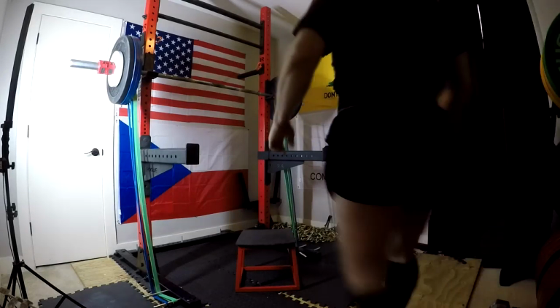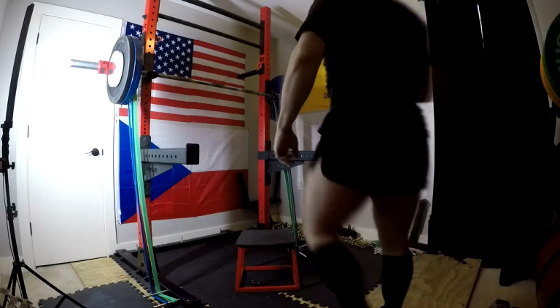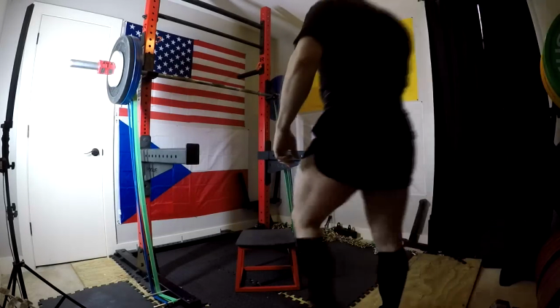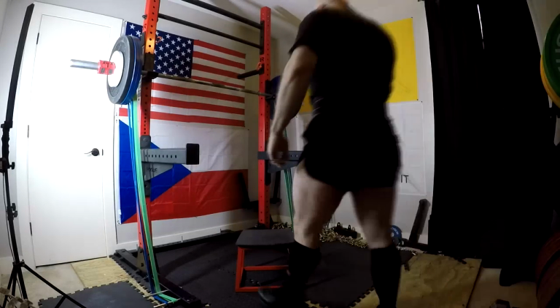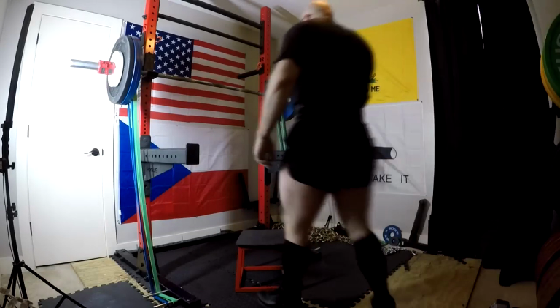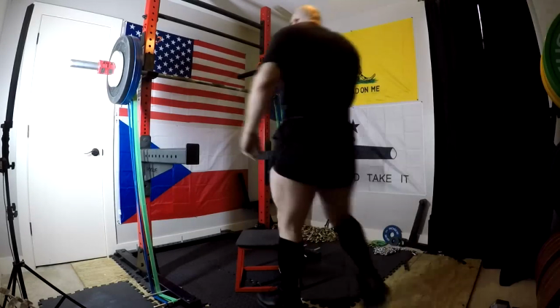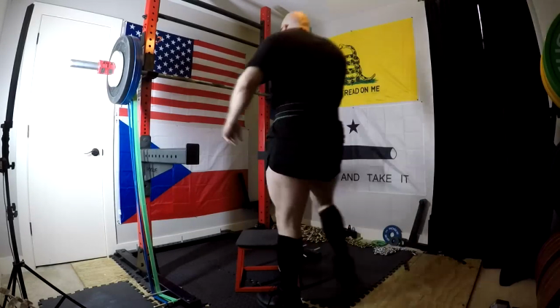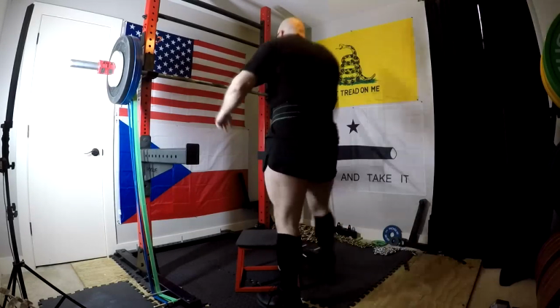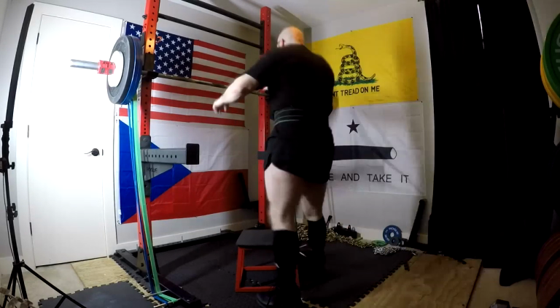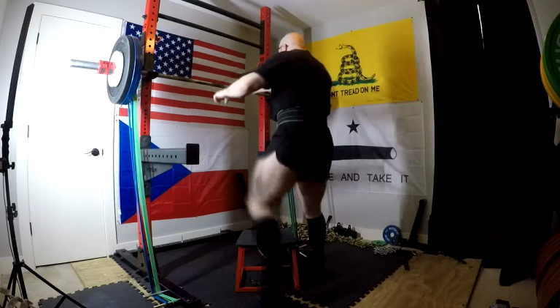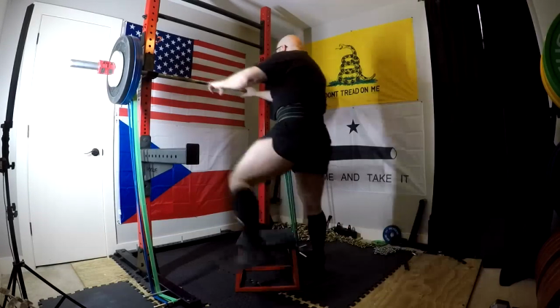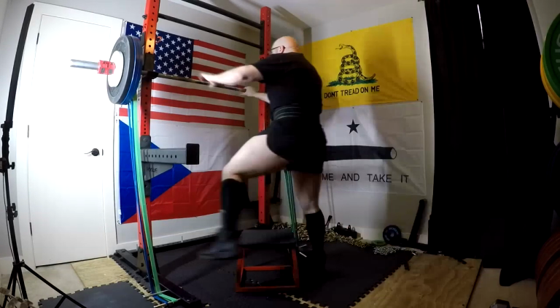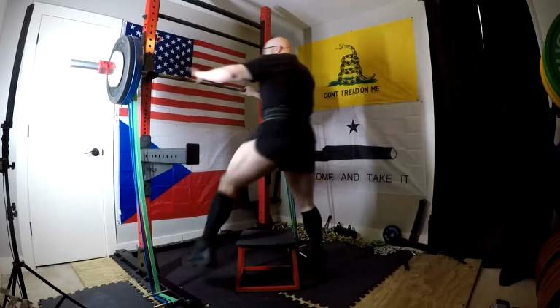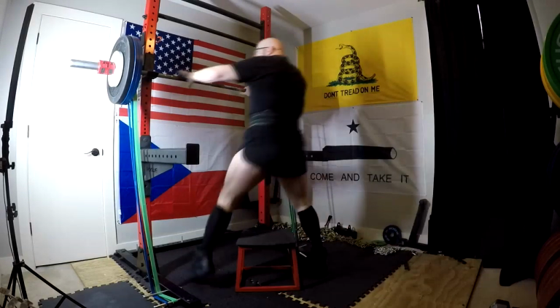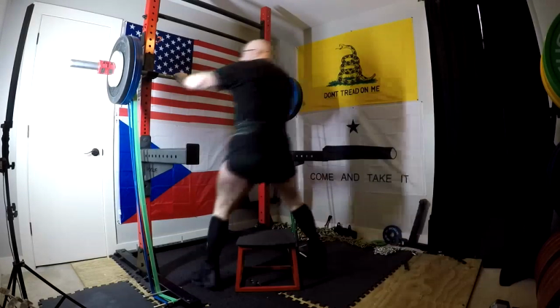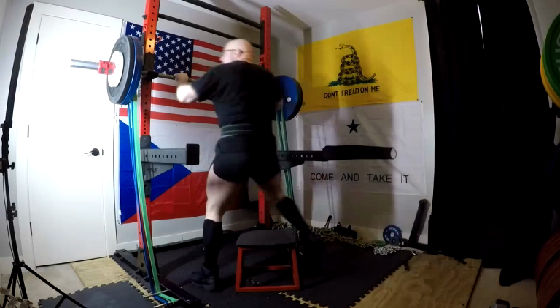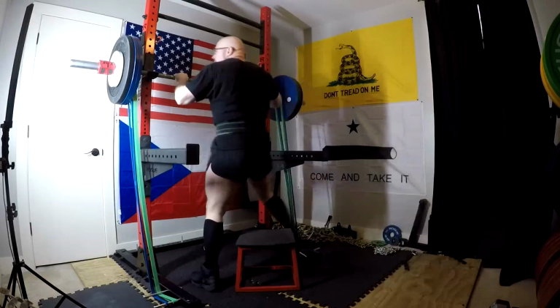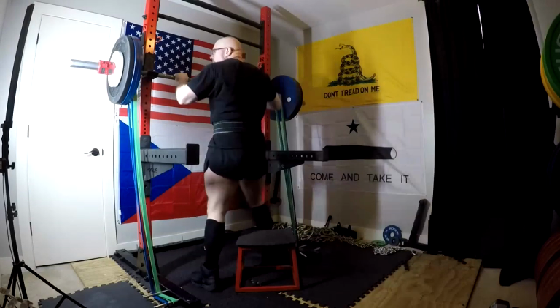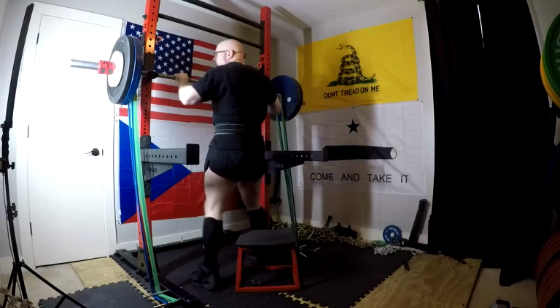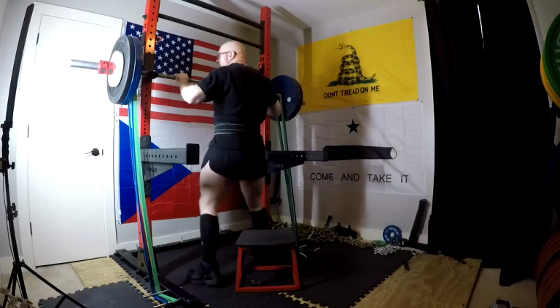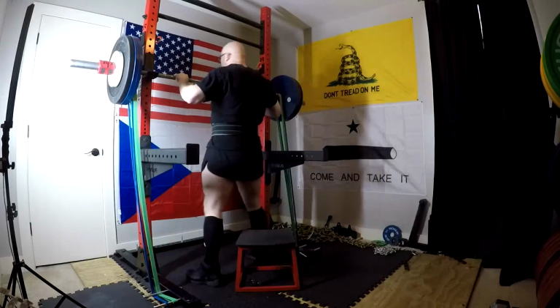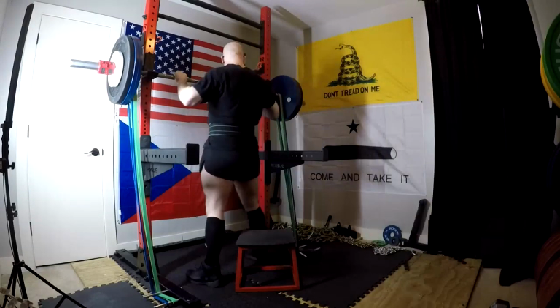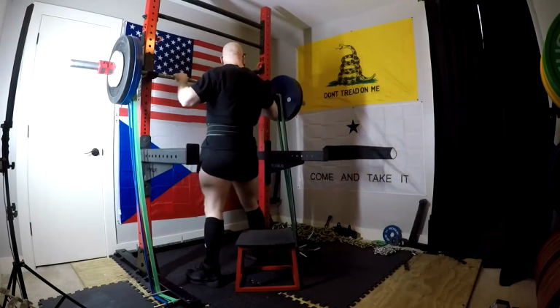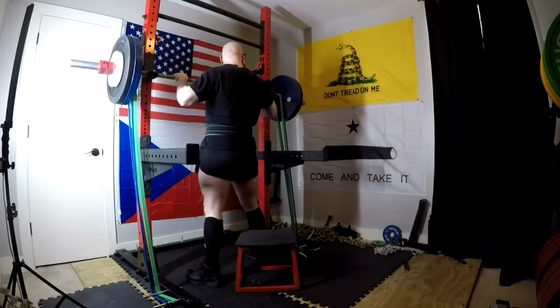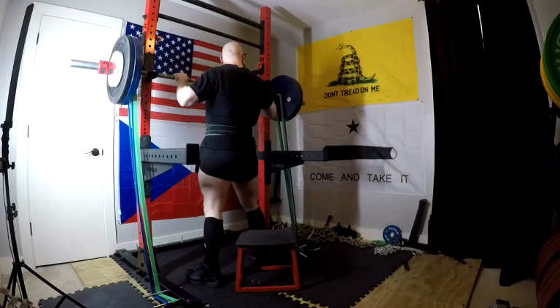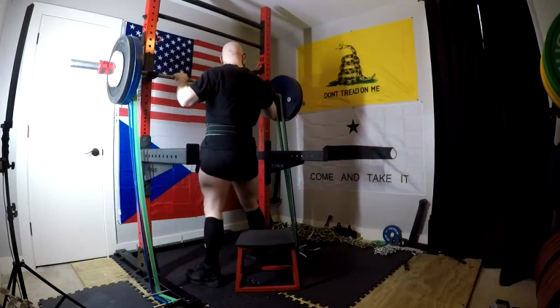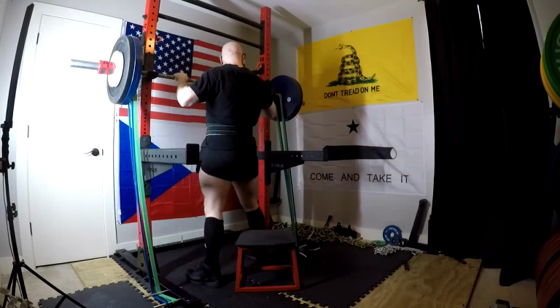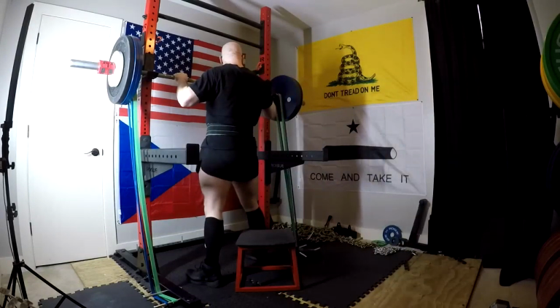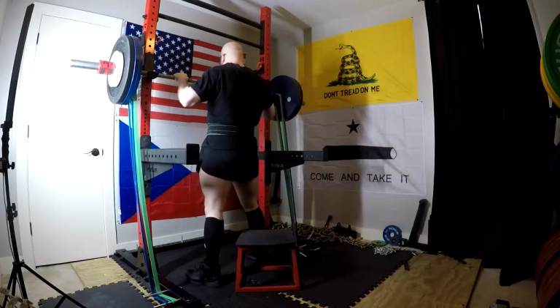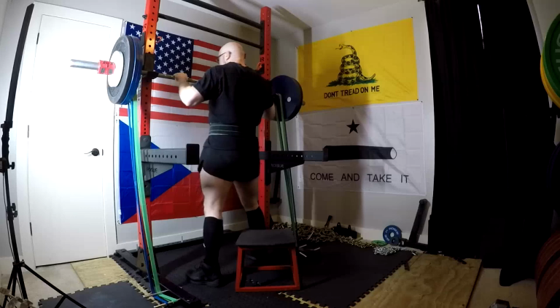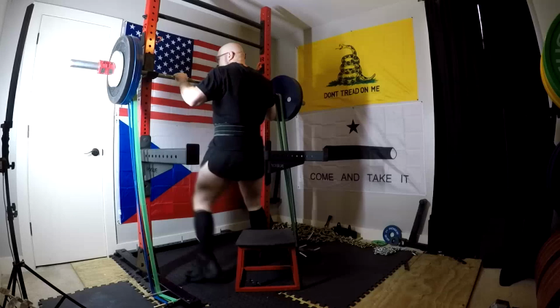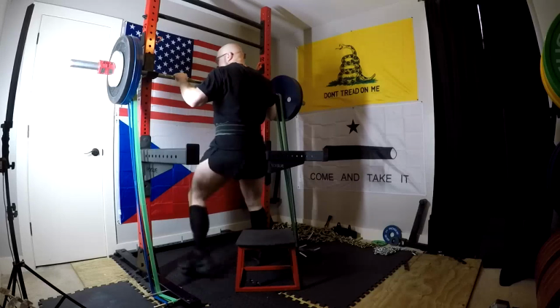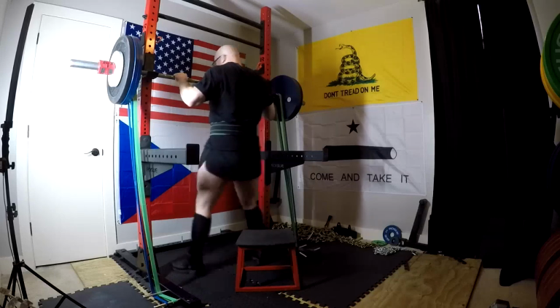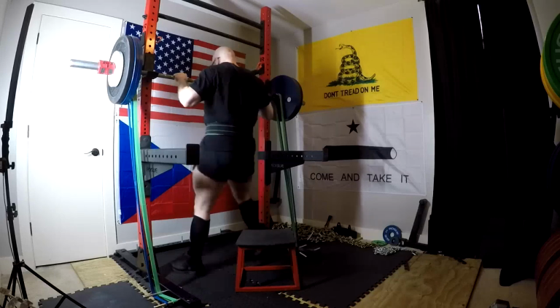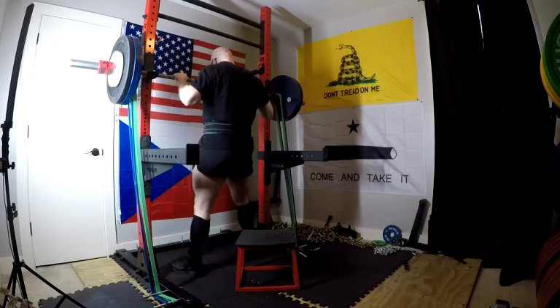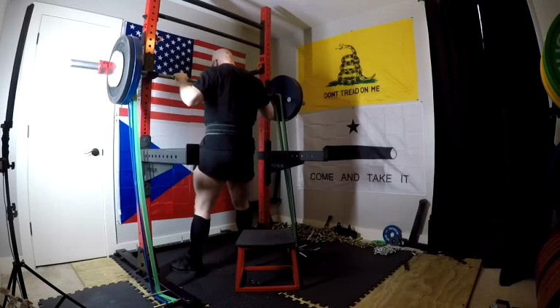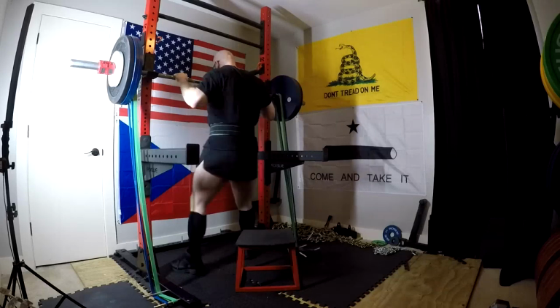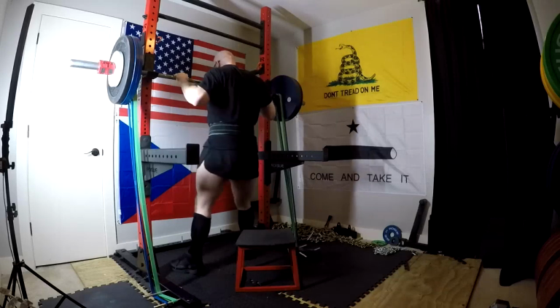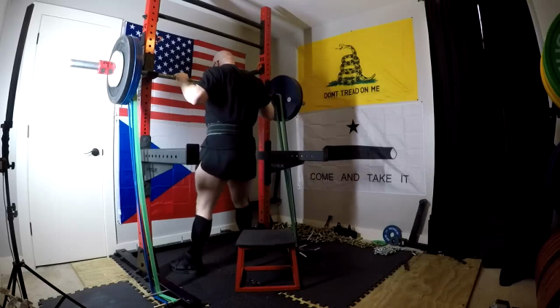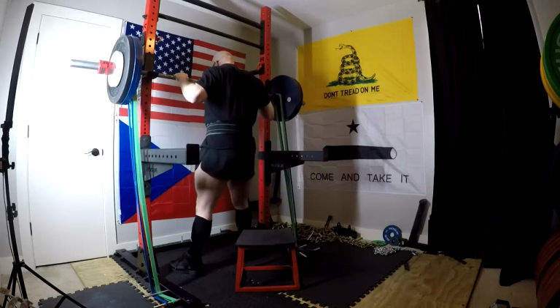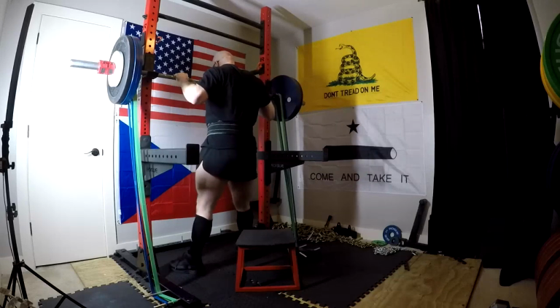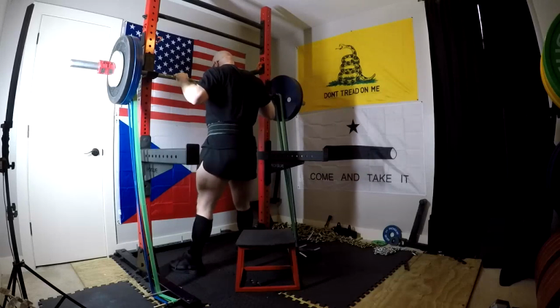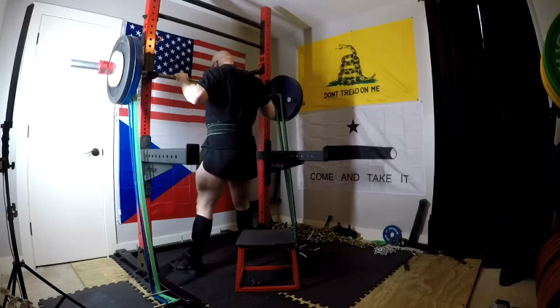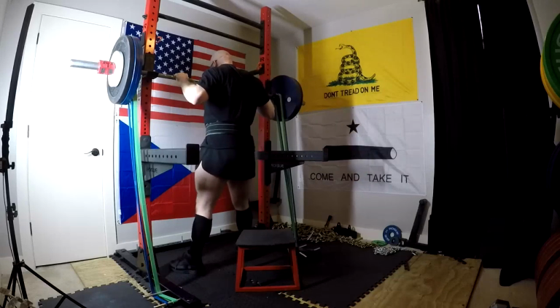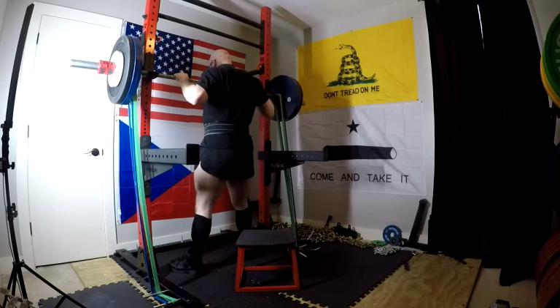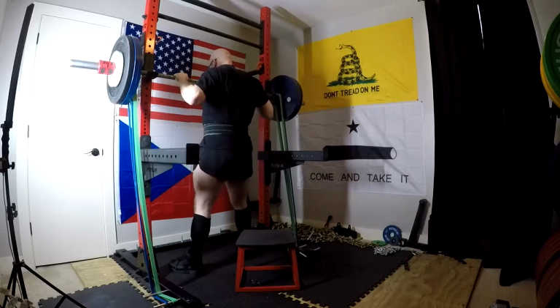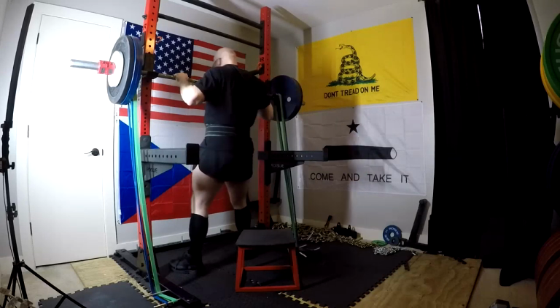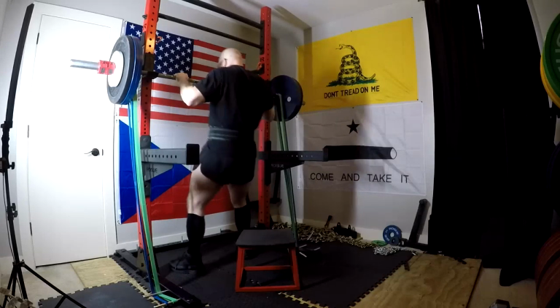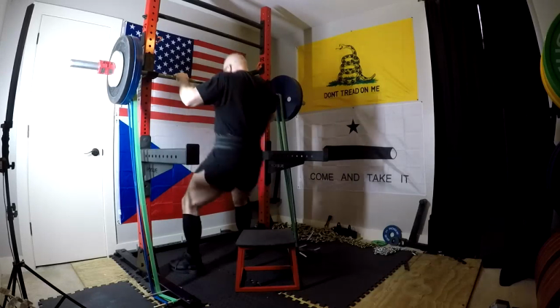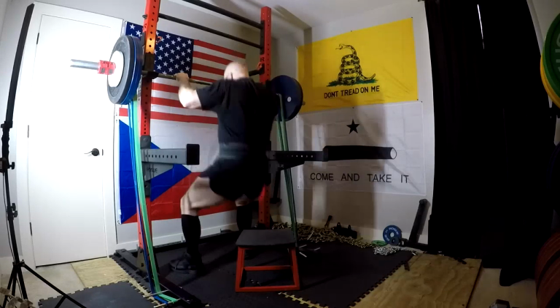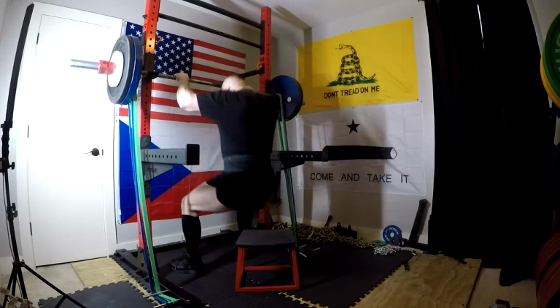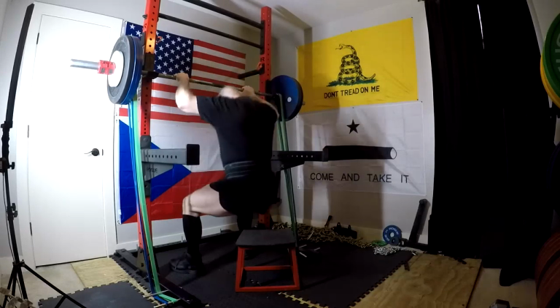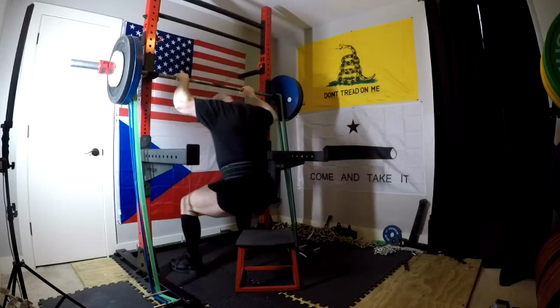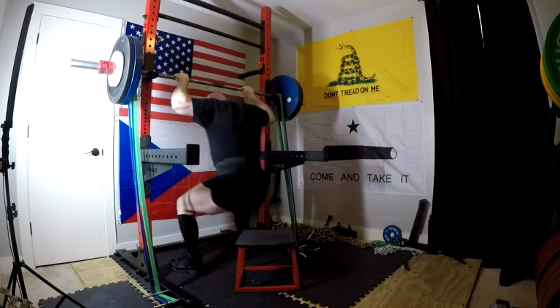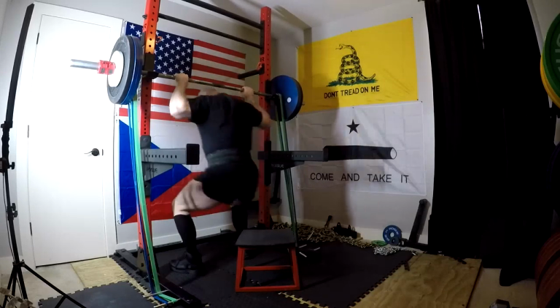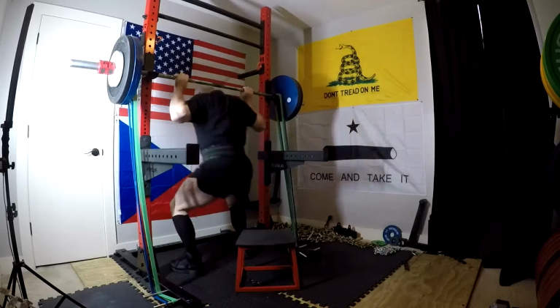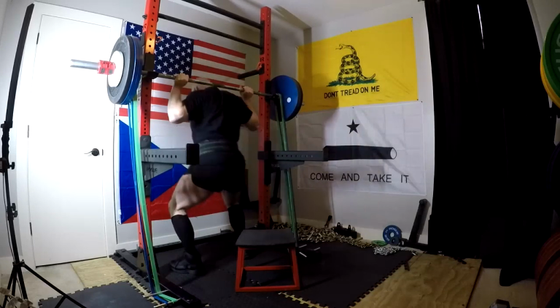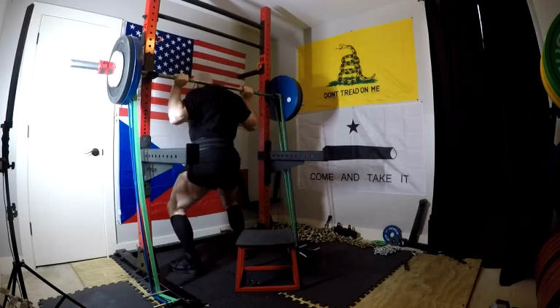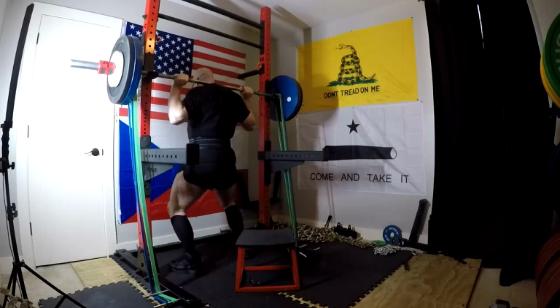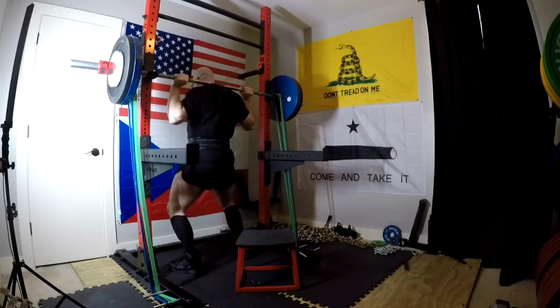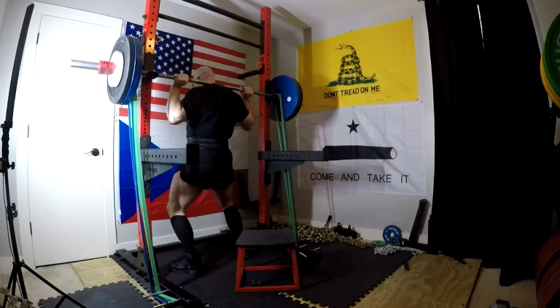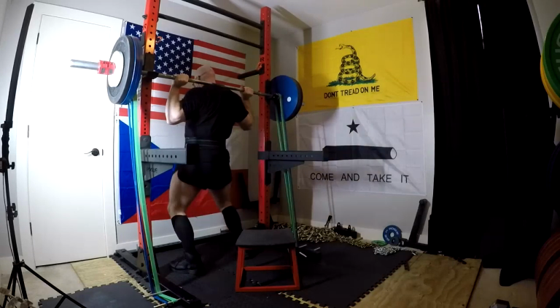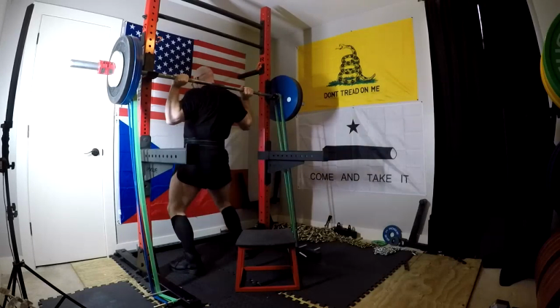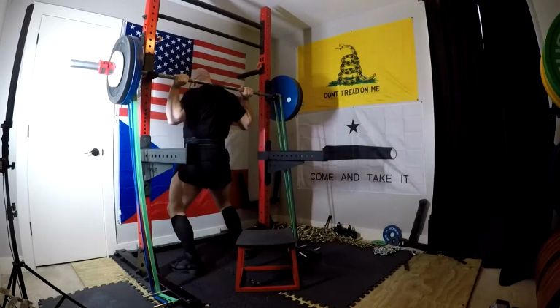Hey everybody, it's Jason Blaha here and it's time for another Ork Mode workout. As you guys have probably guessed, this was a deload for the first half of the week.